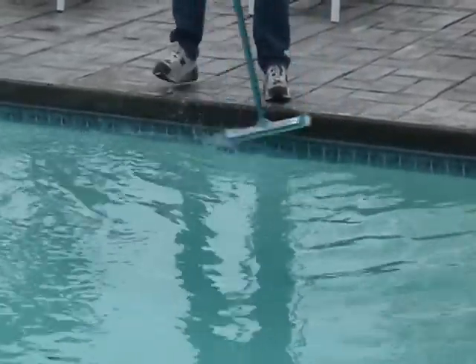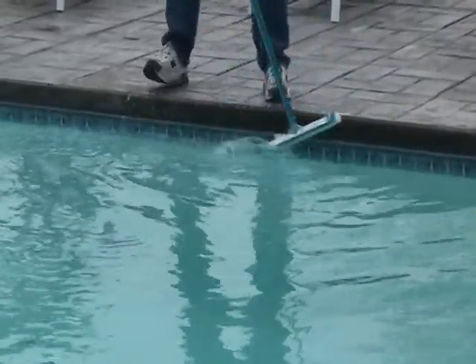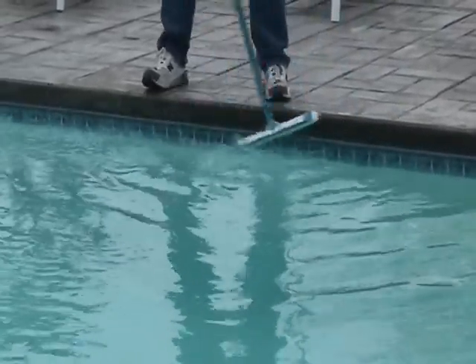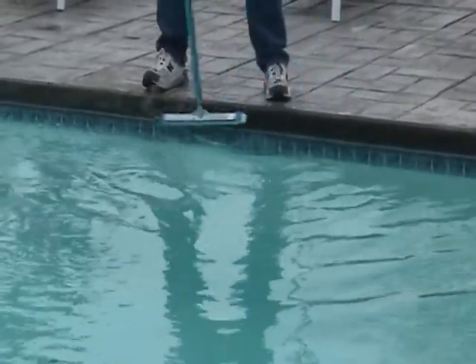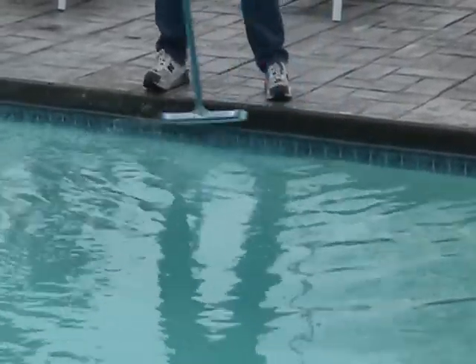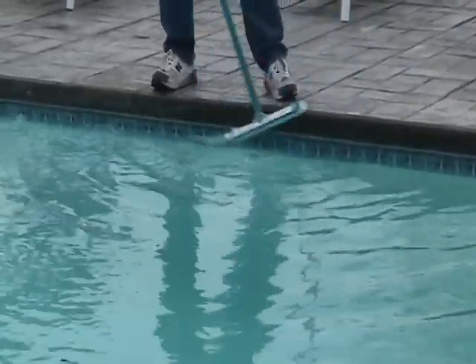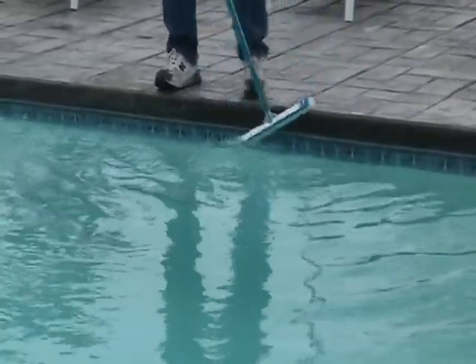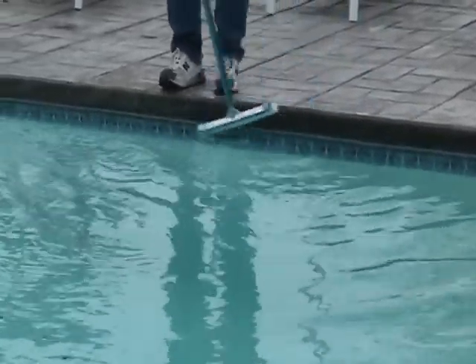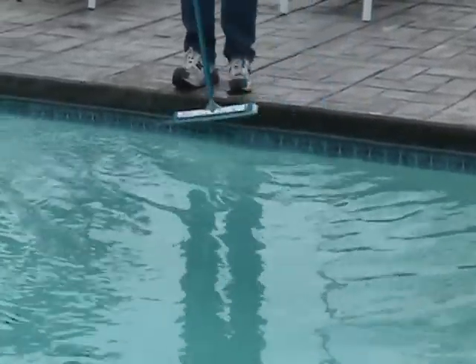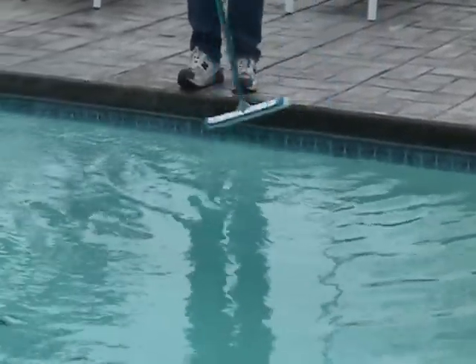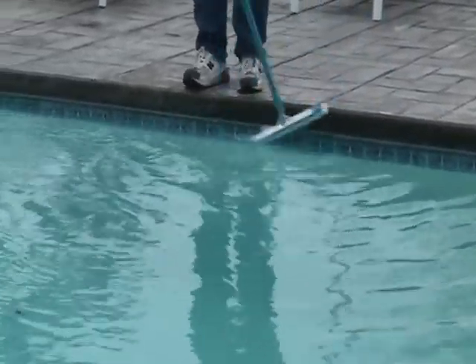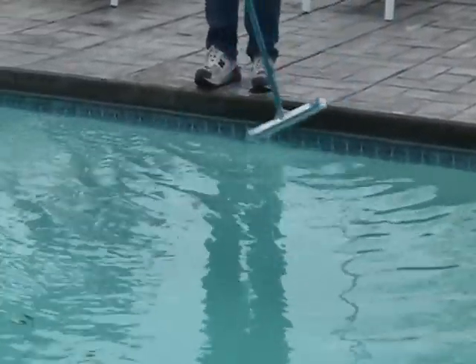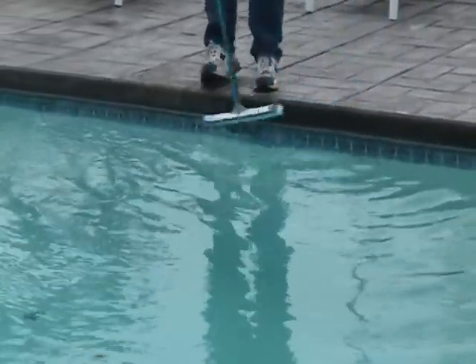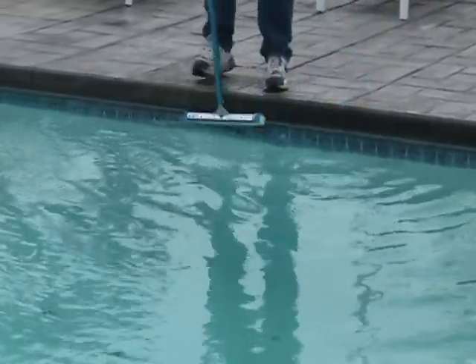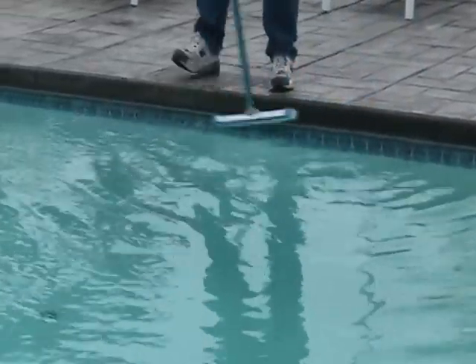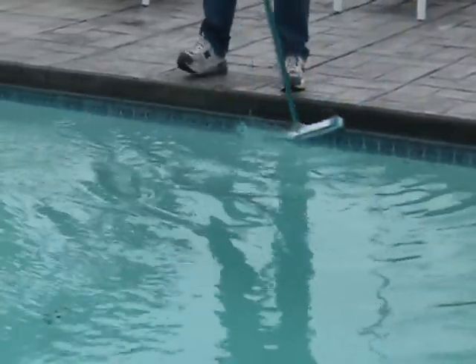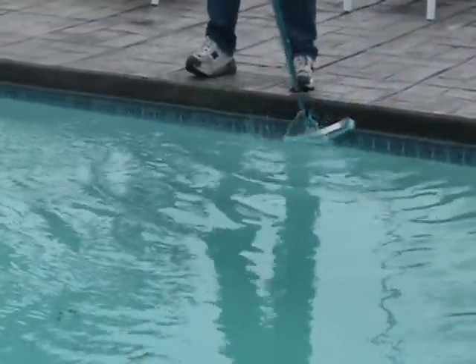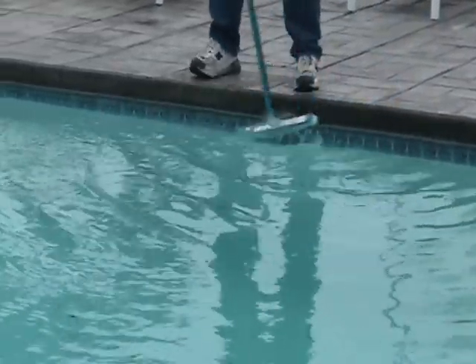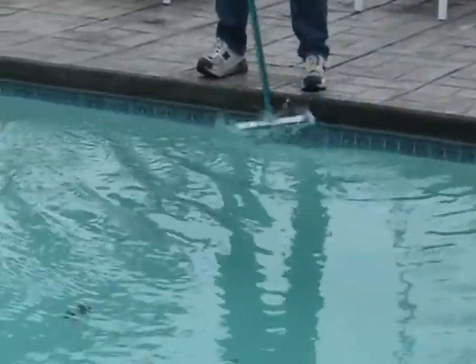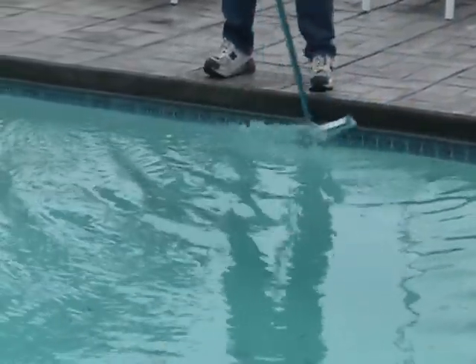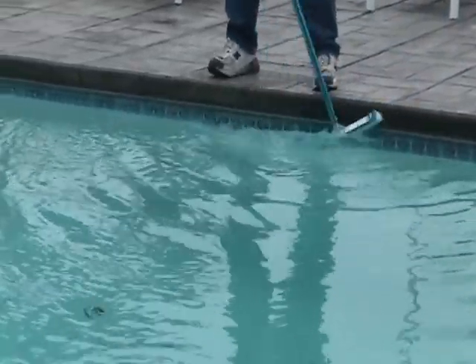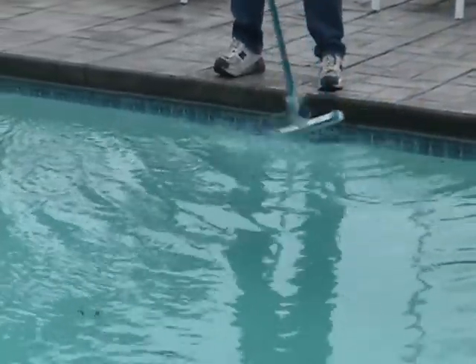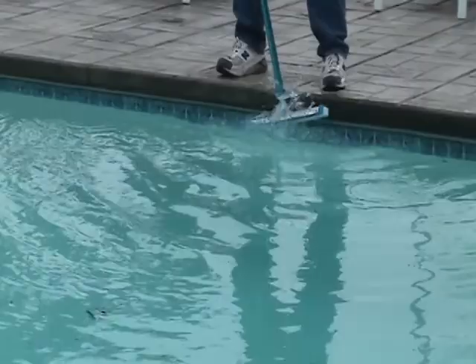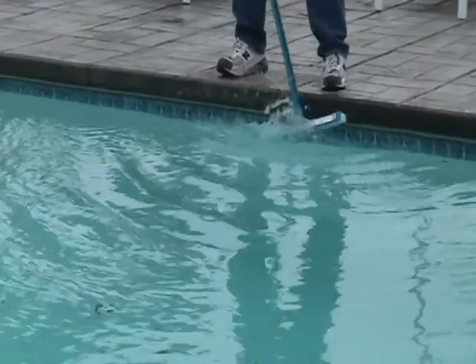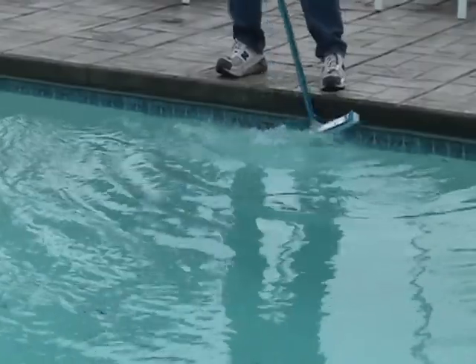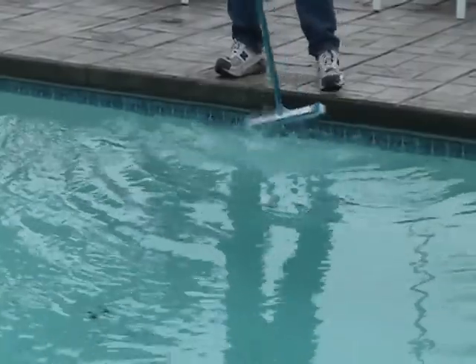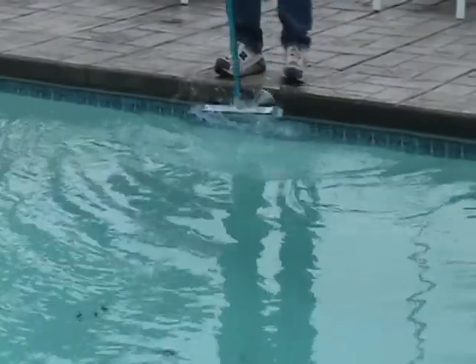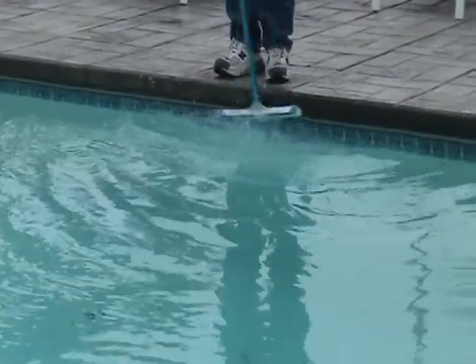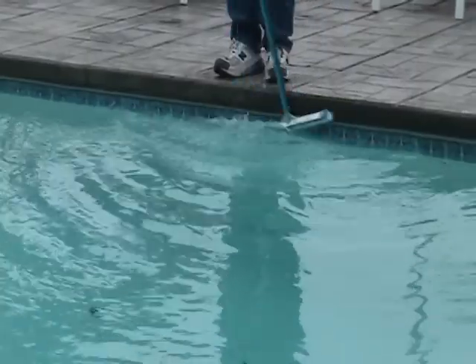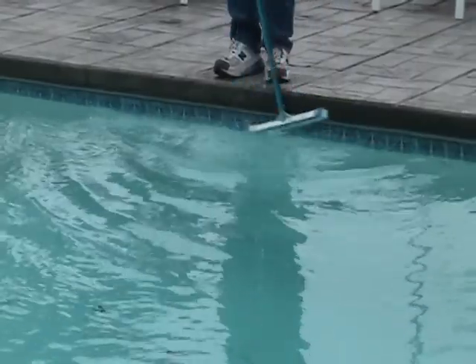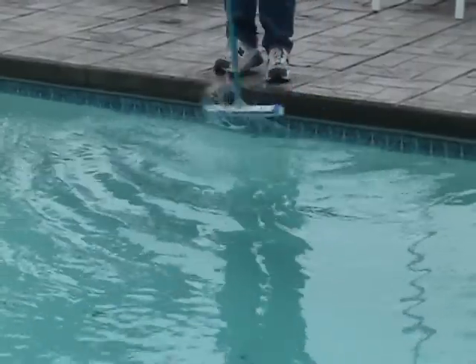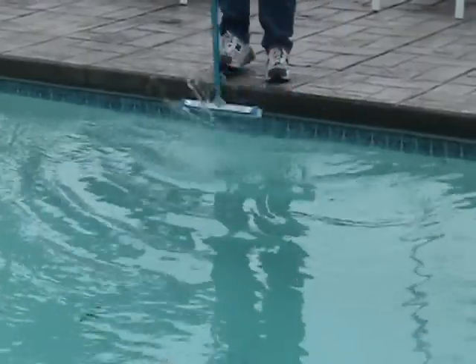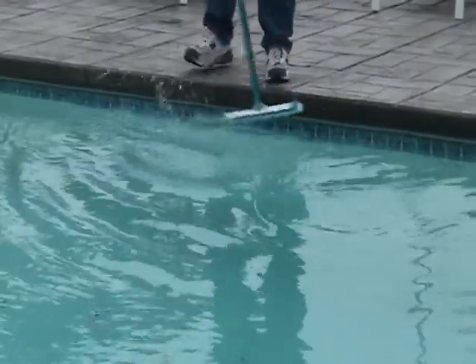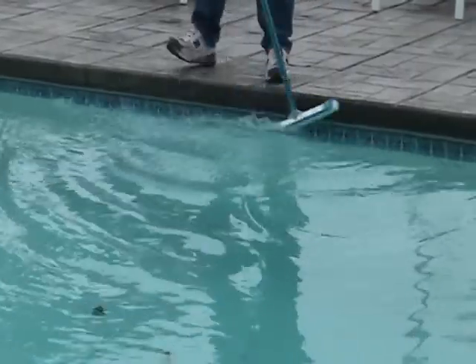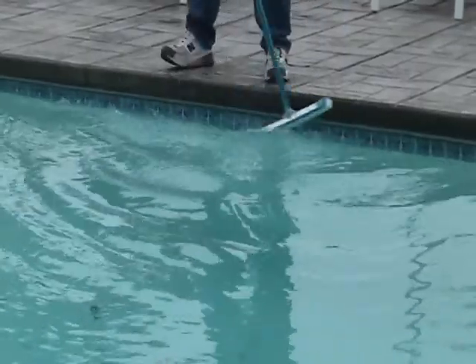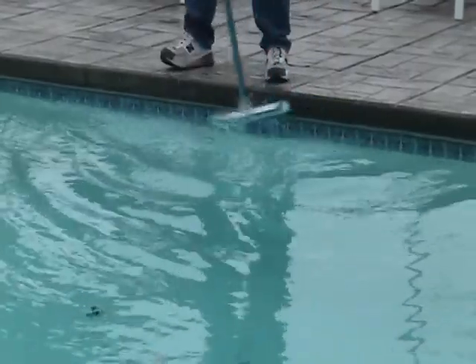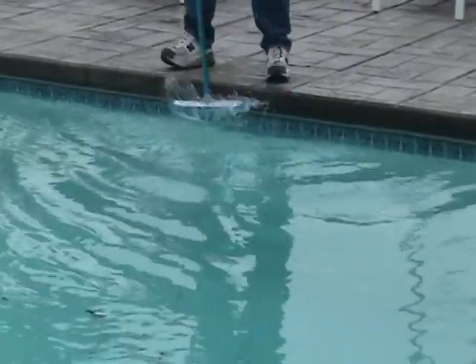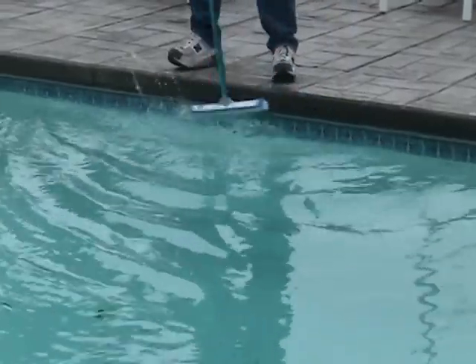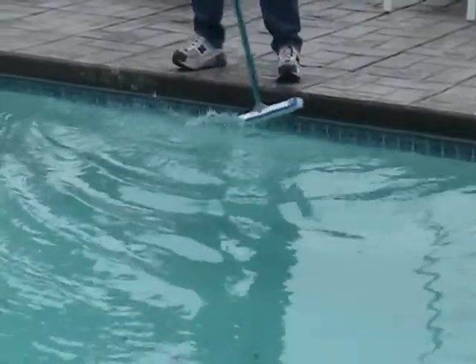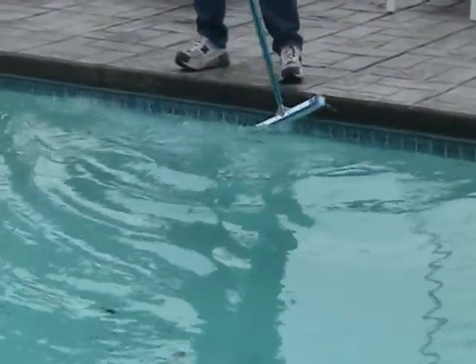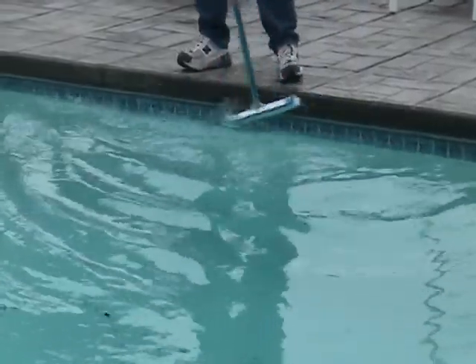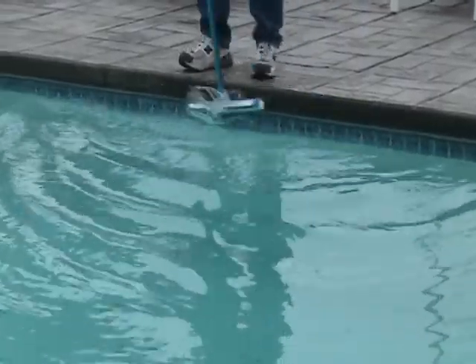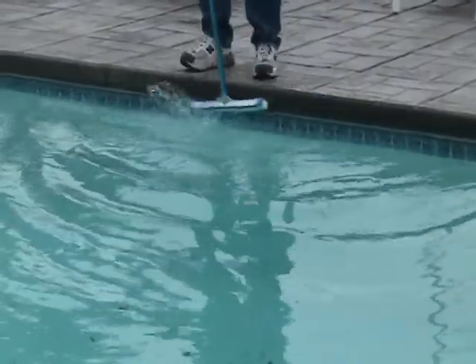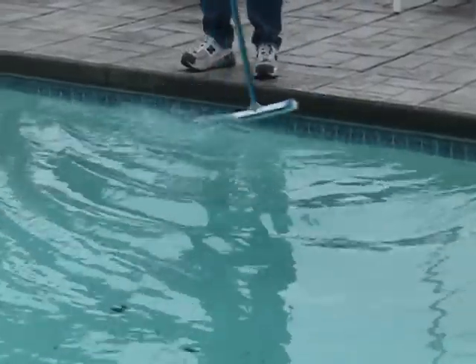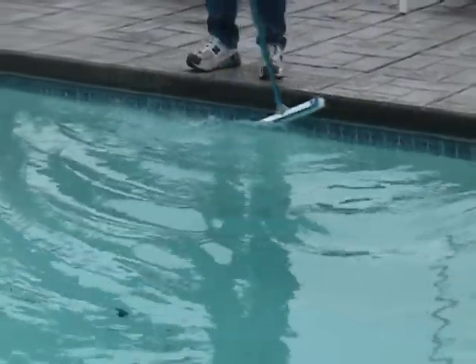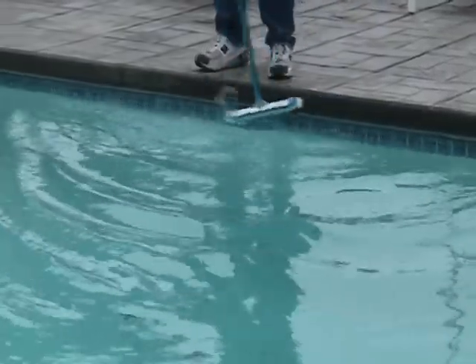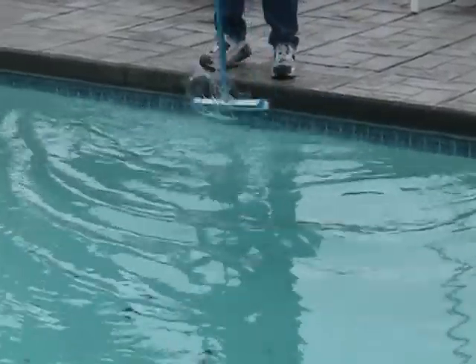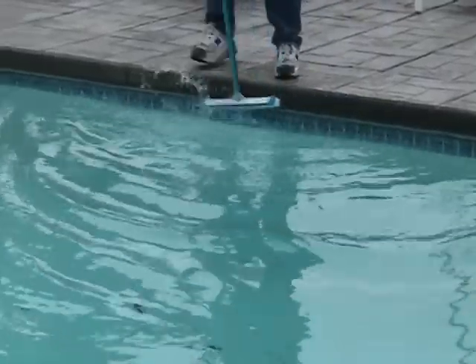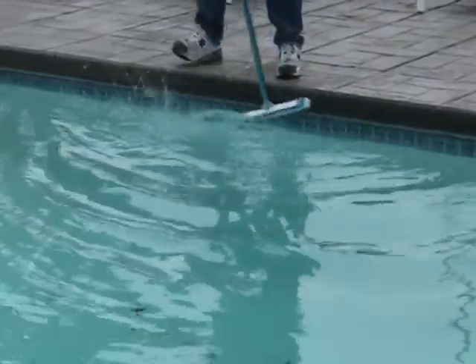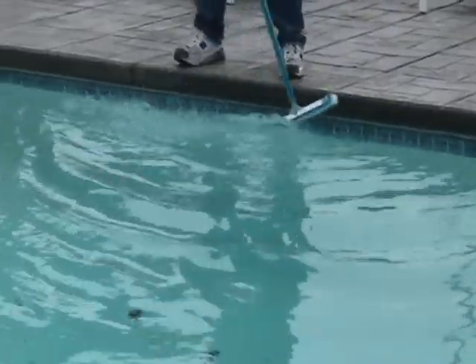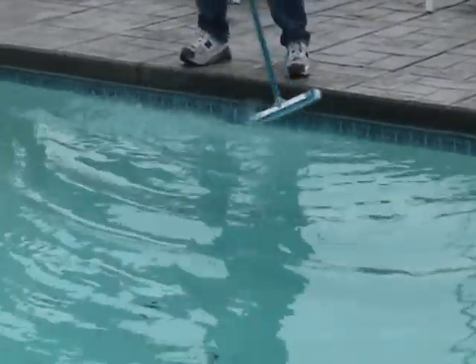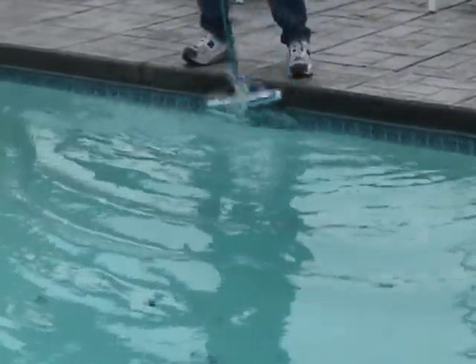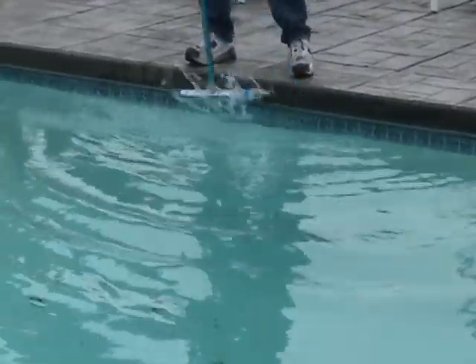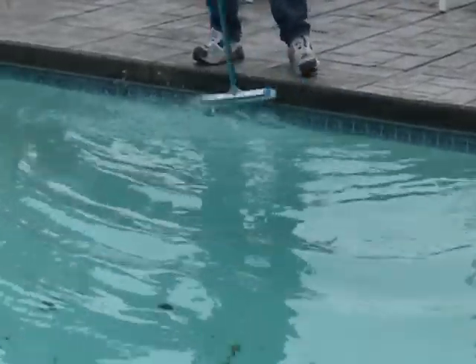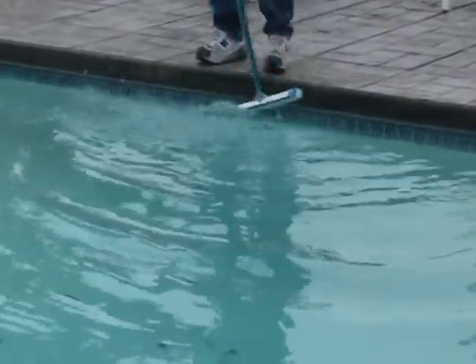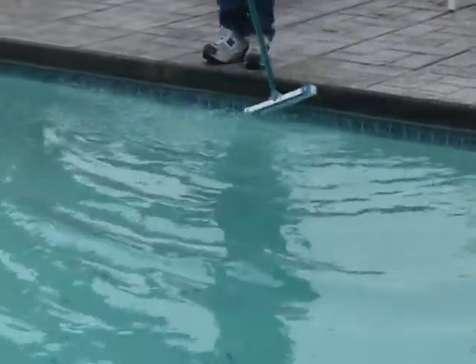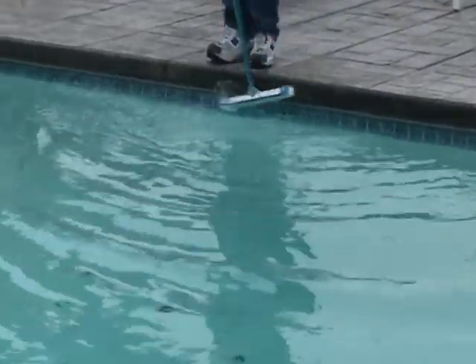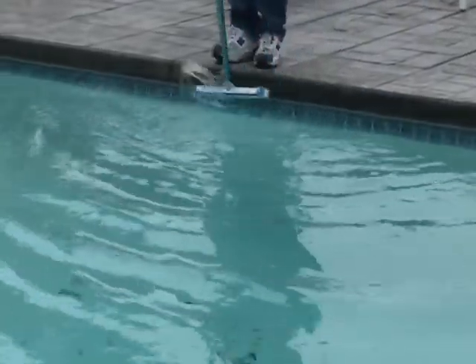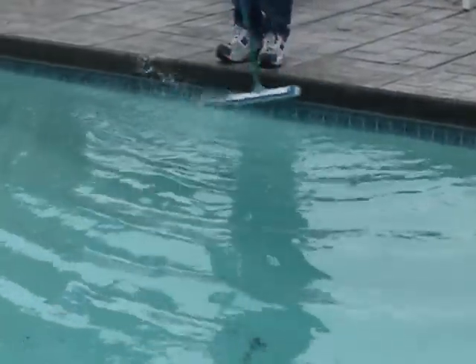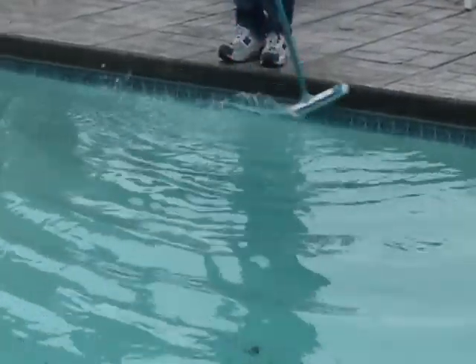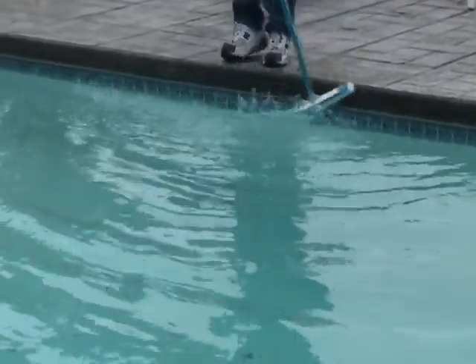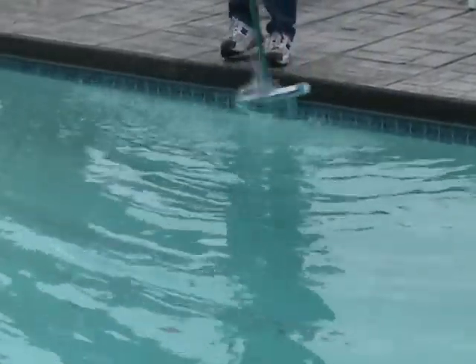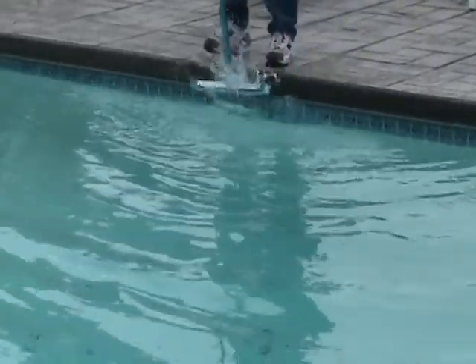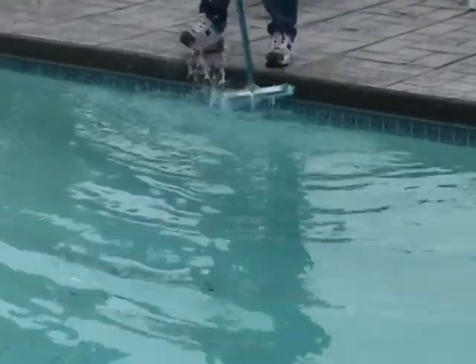So basically, we just work our way all the way around the pool, working the tile line before we go ahead and vacuum the pool.